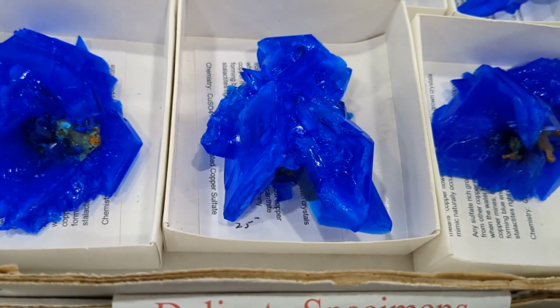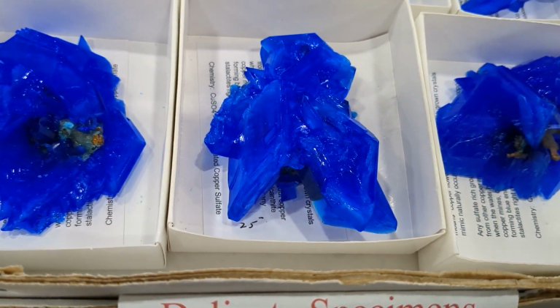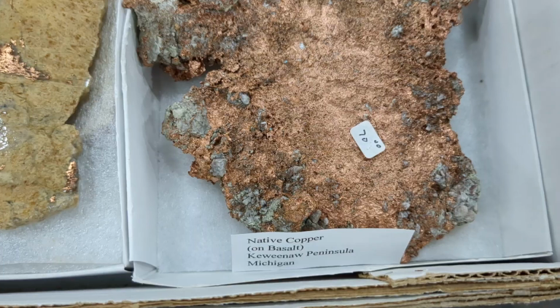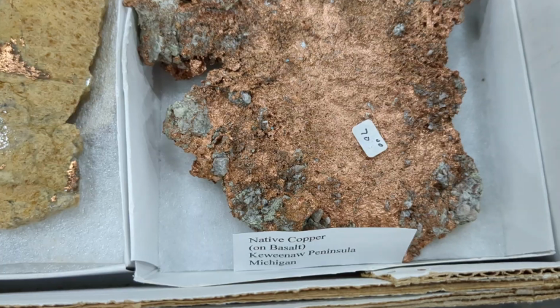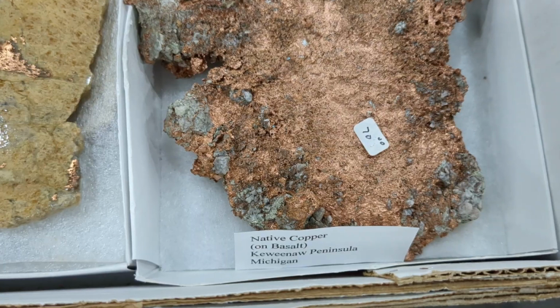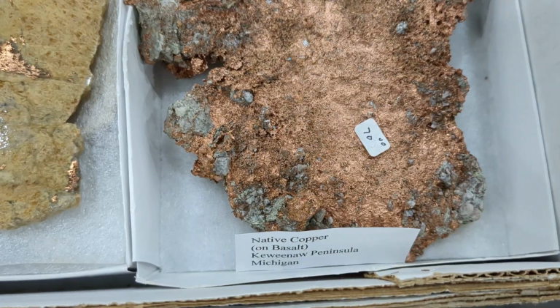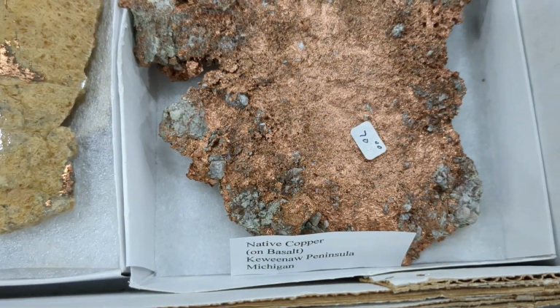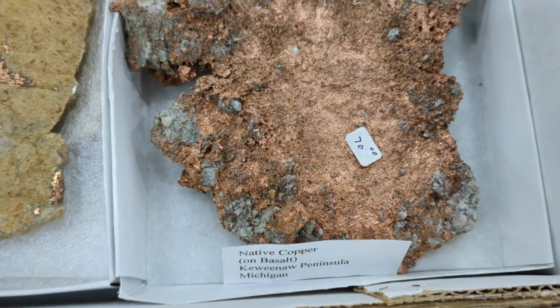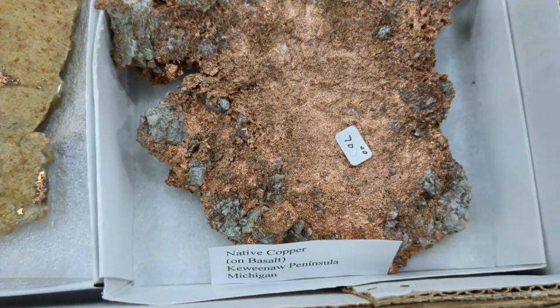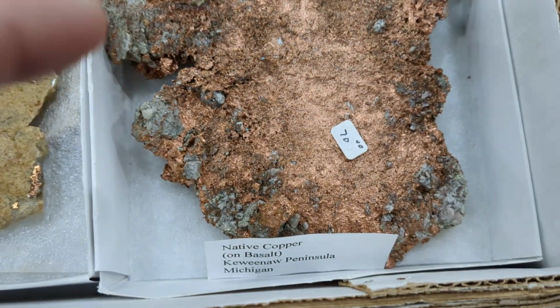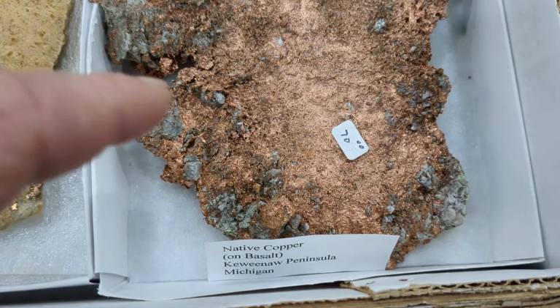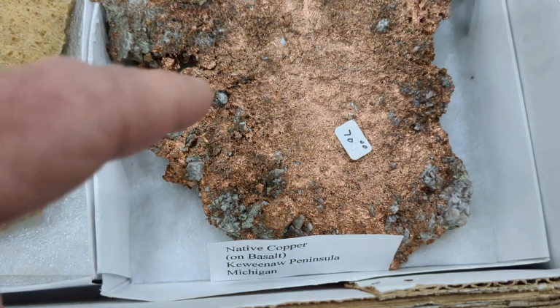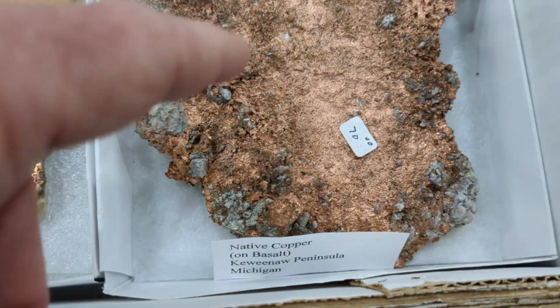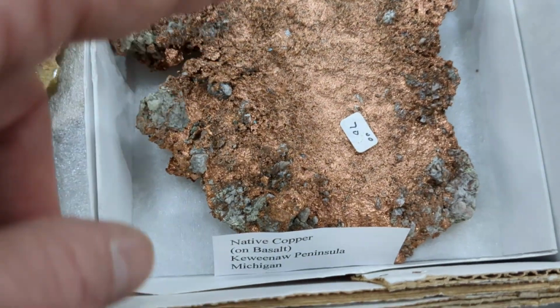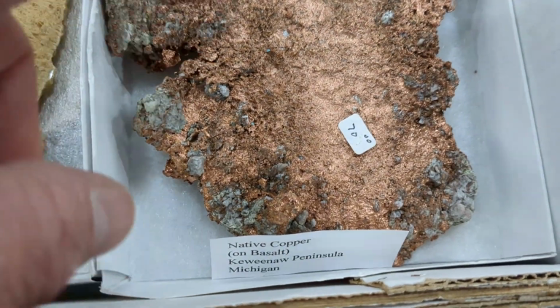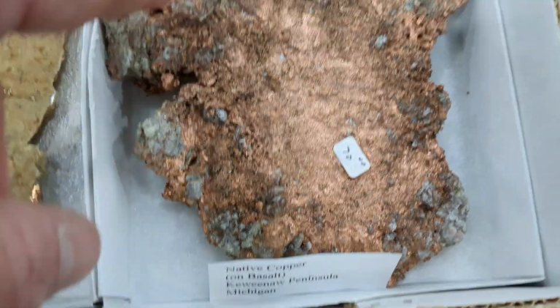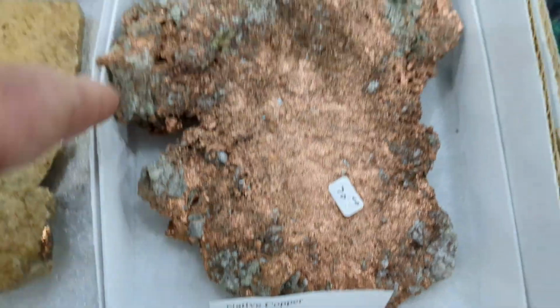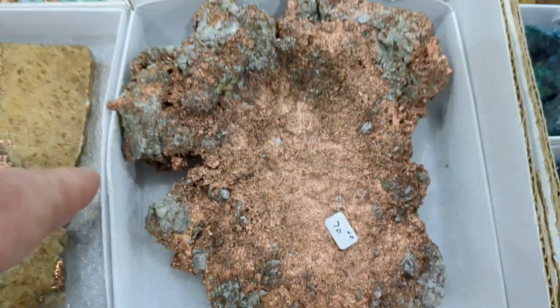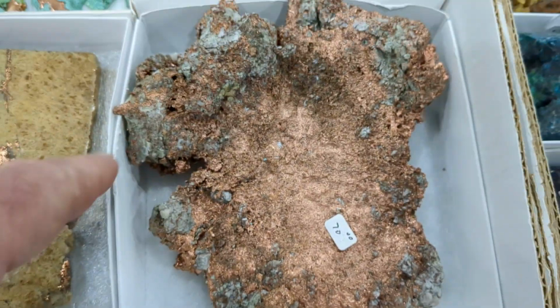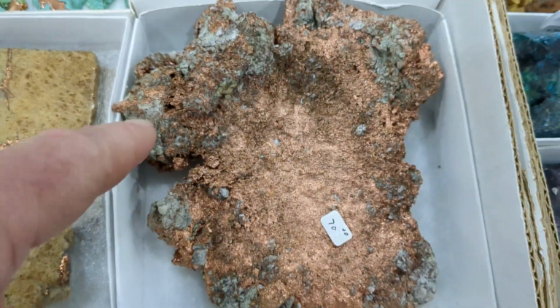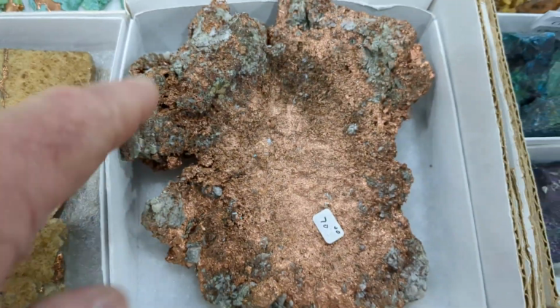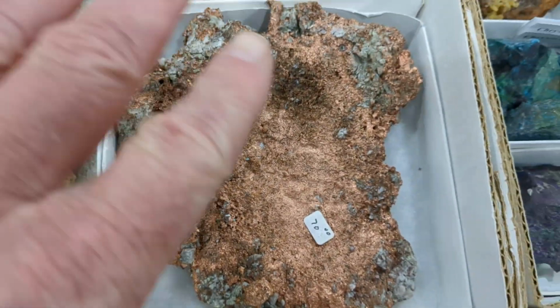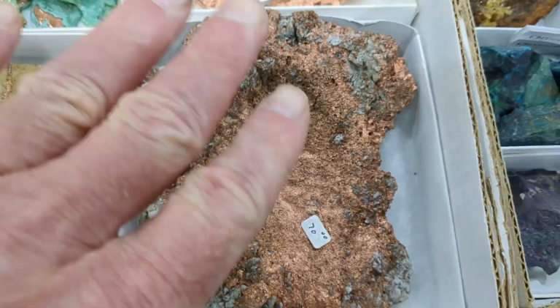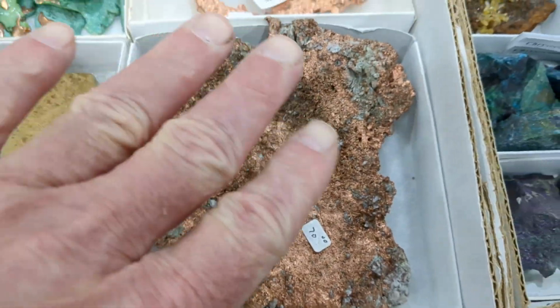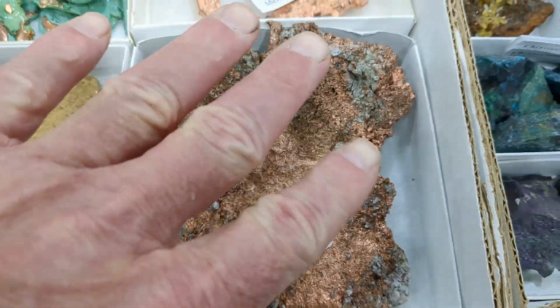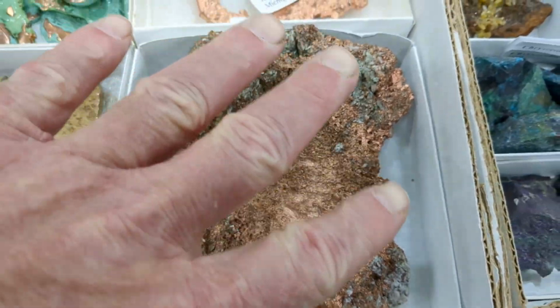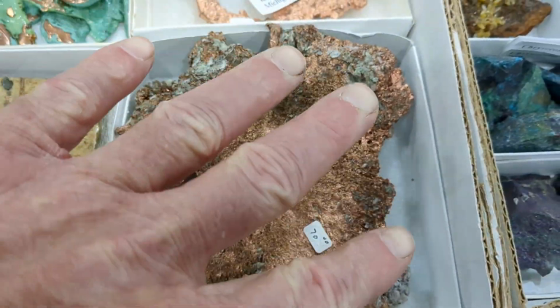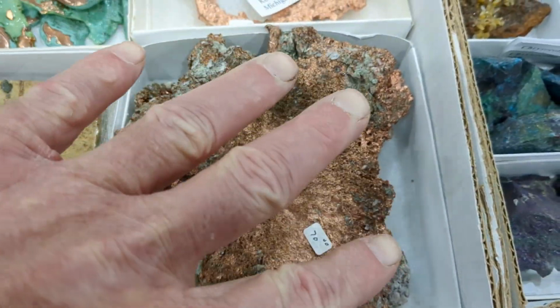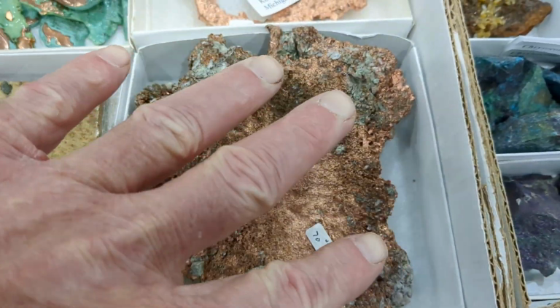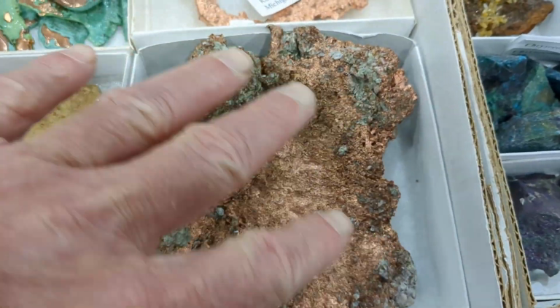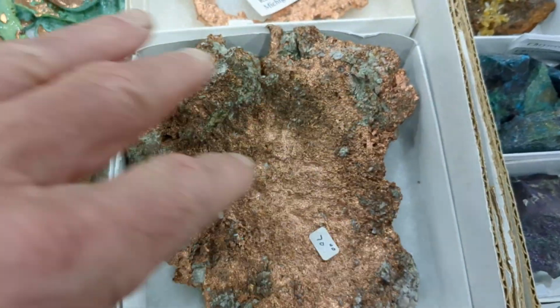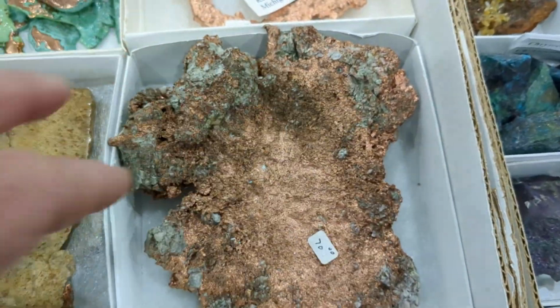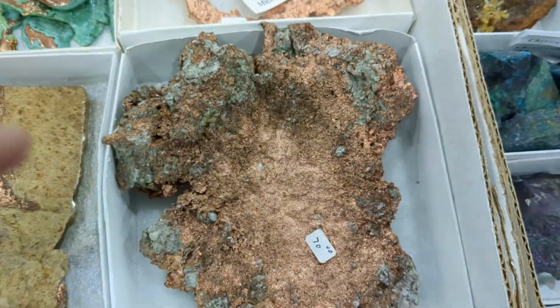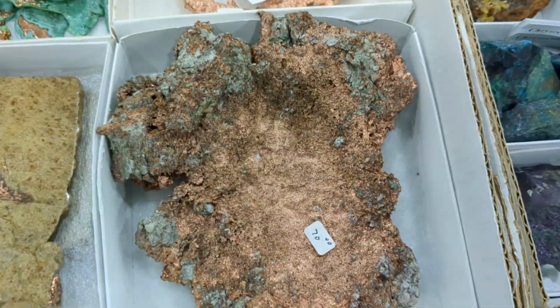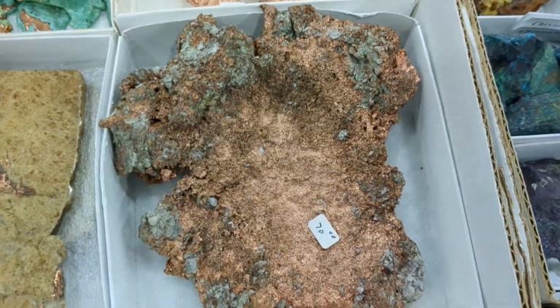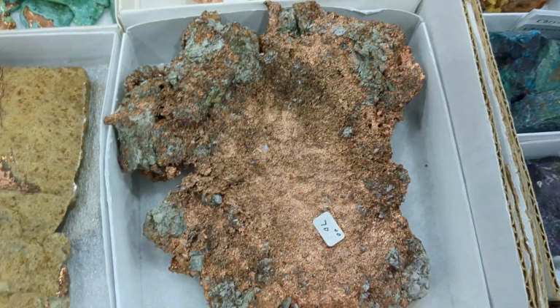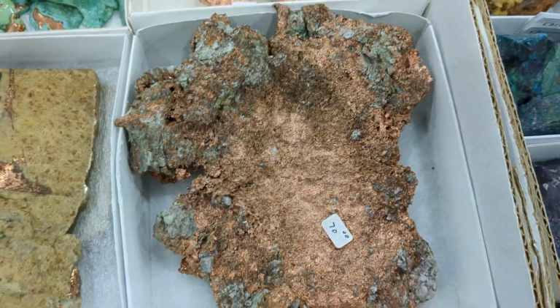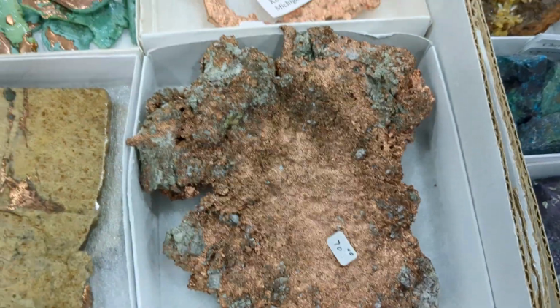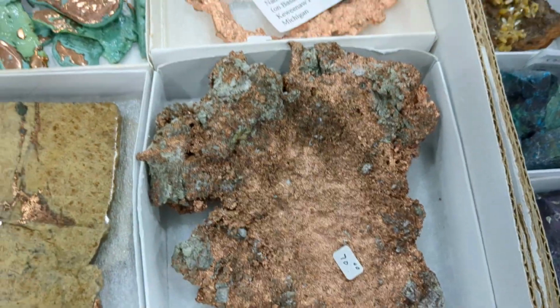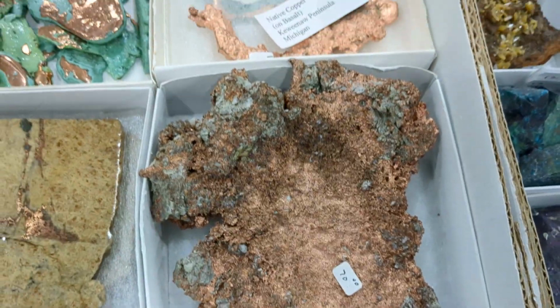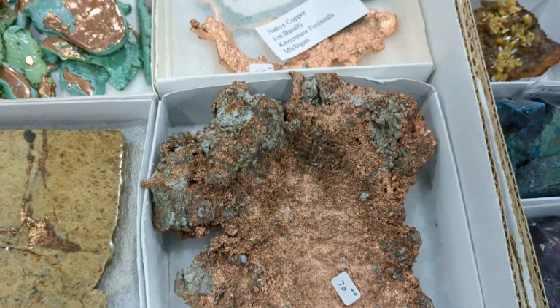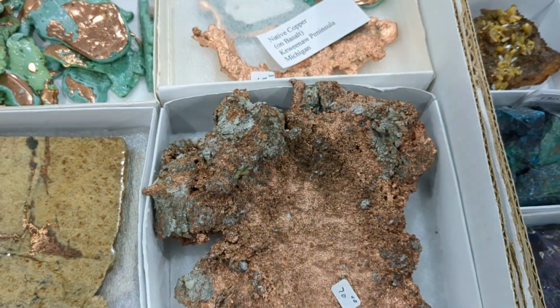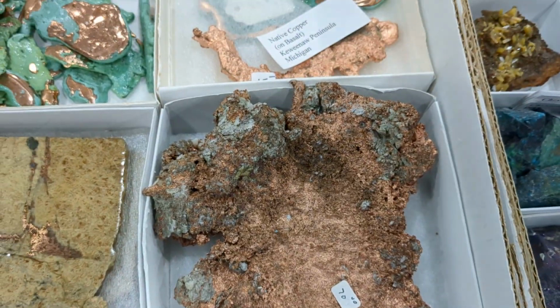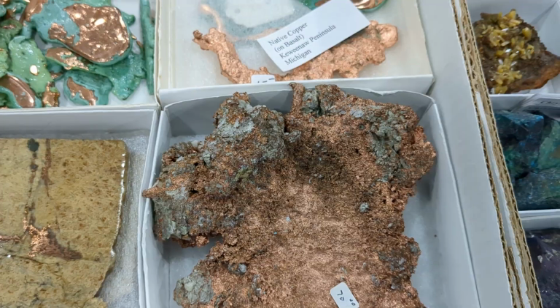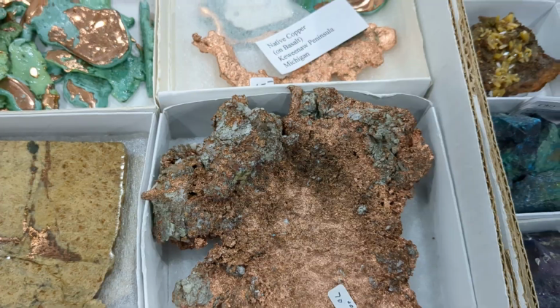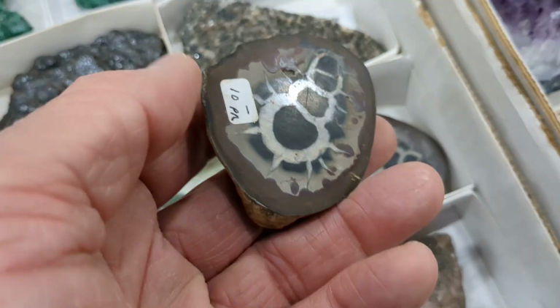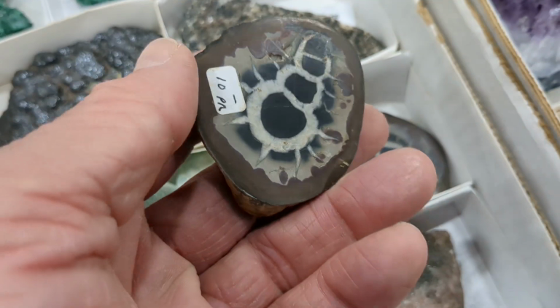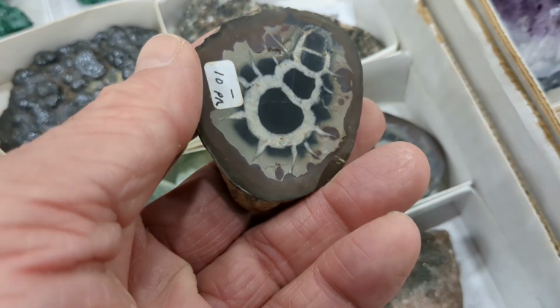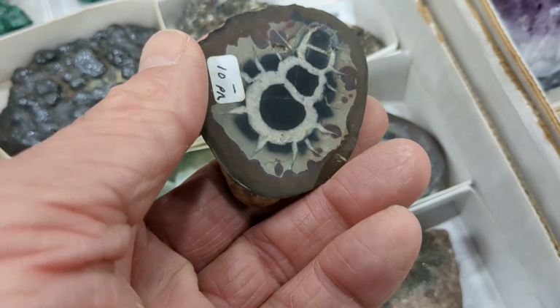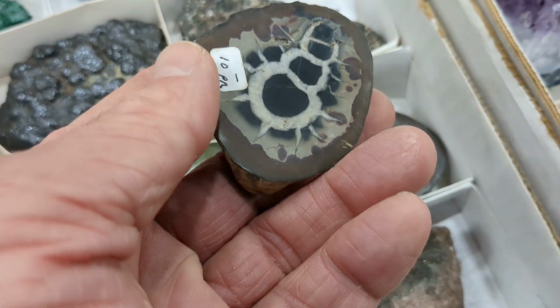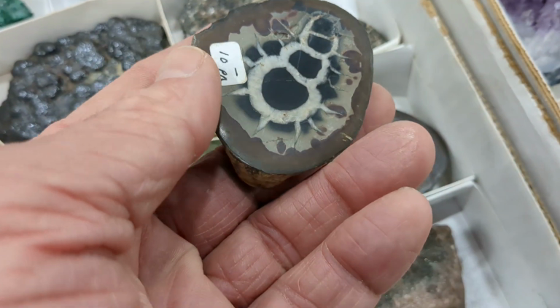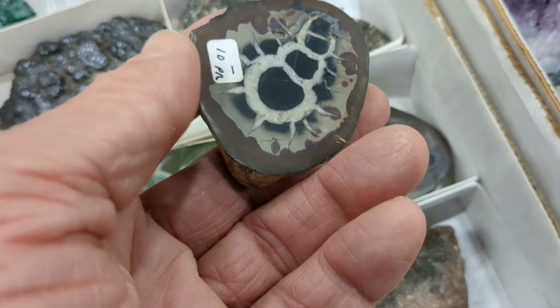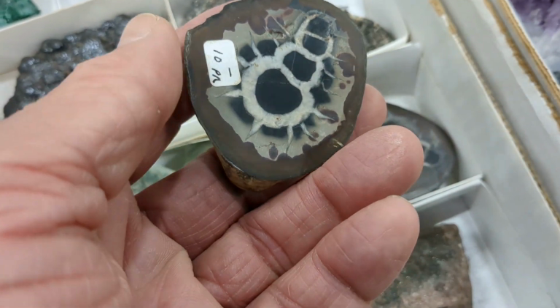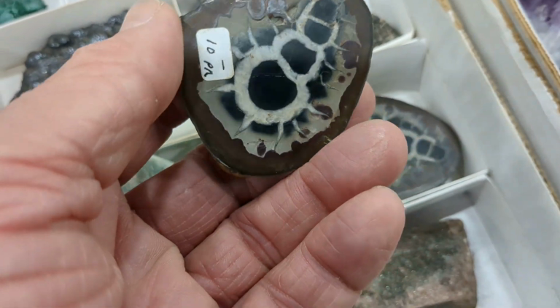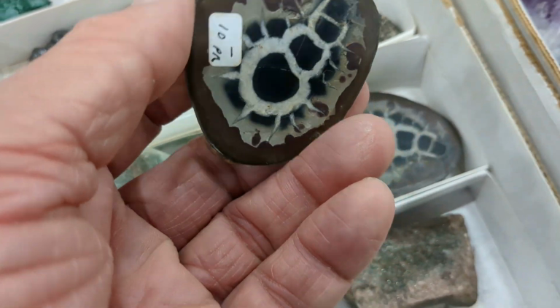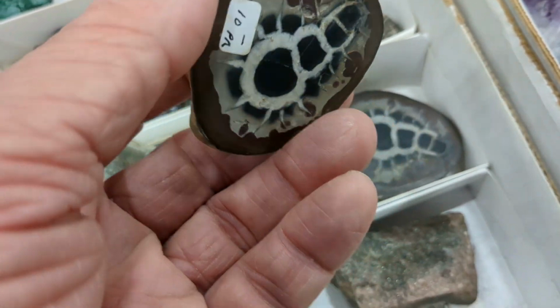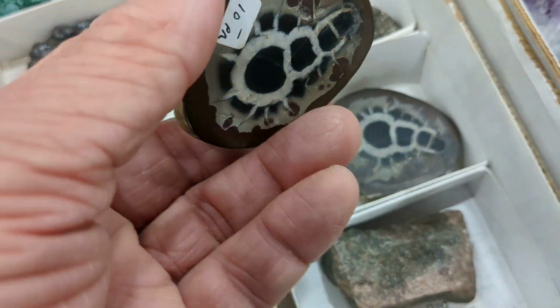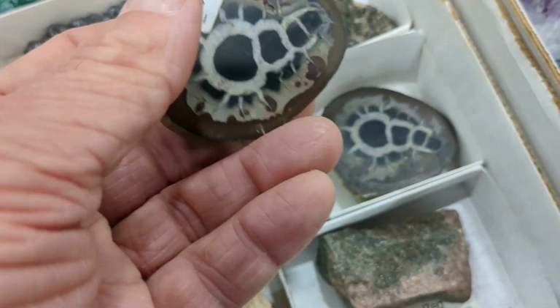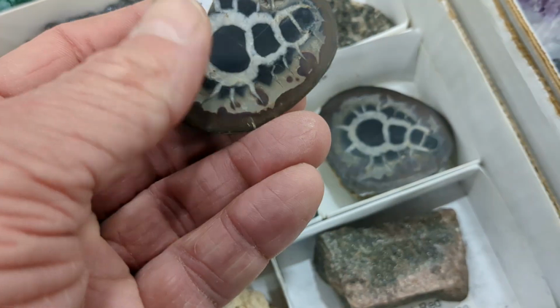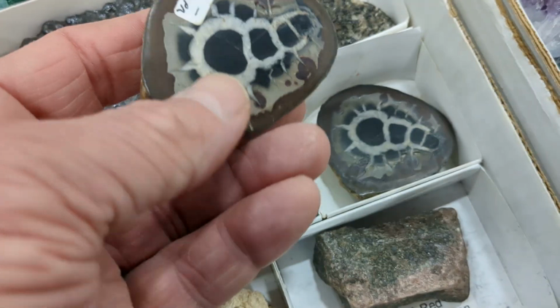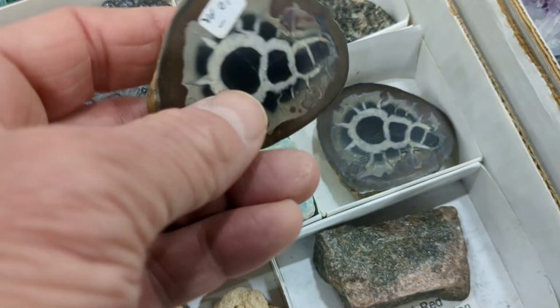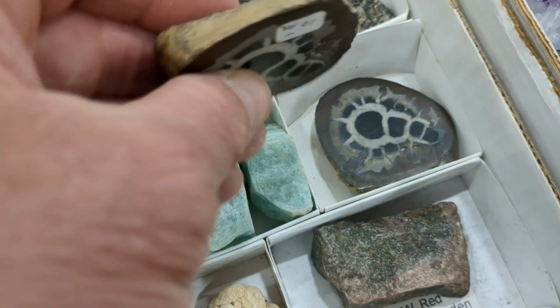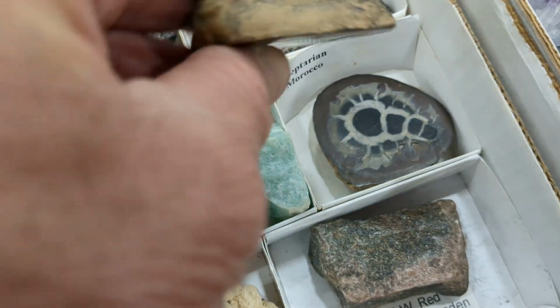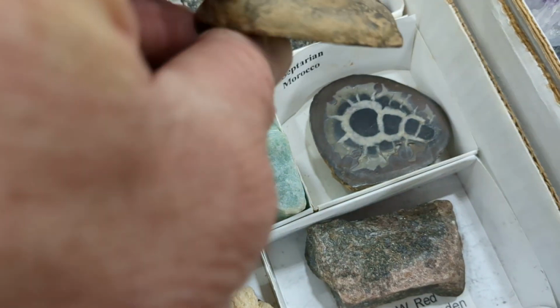Nice chunk of copper — $78. This is cool, this little set is only $10.